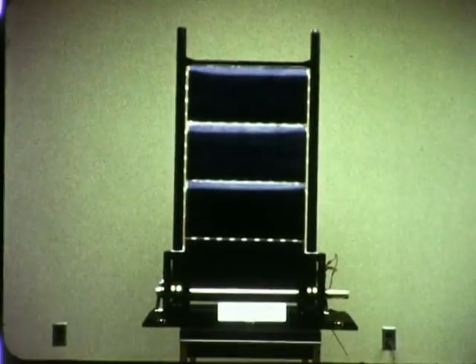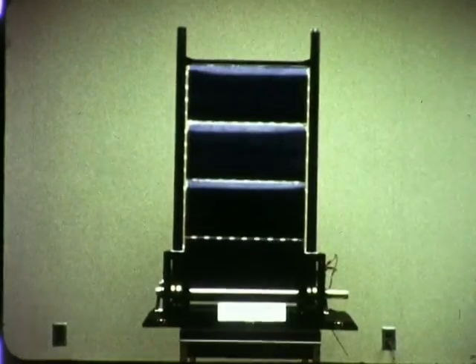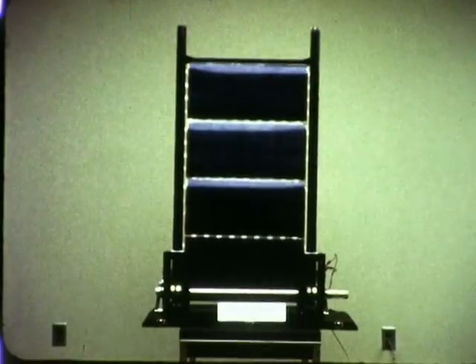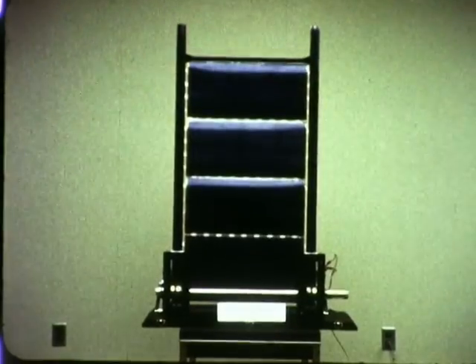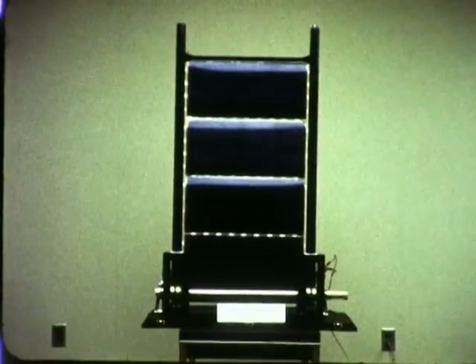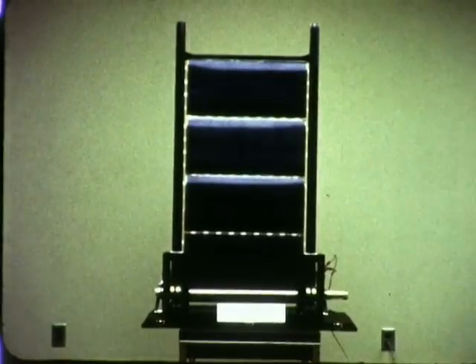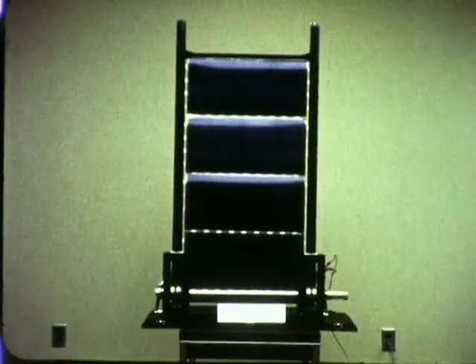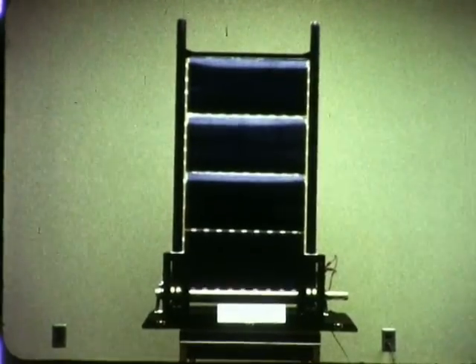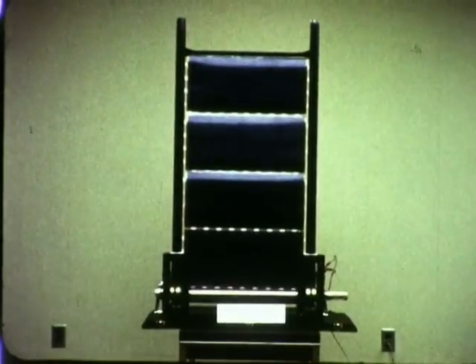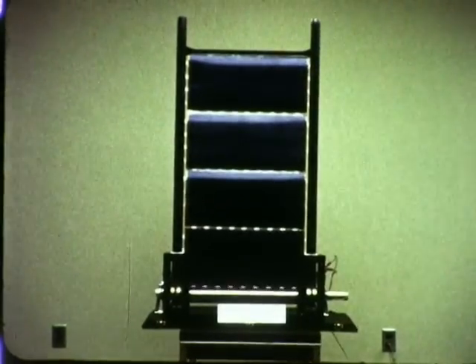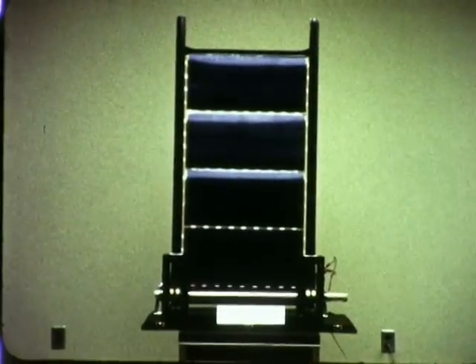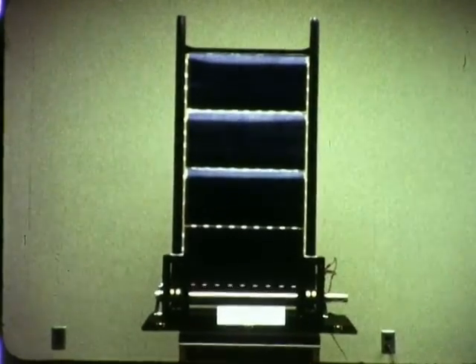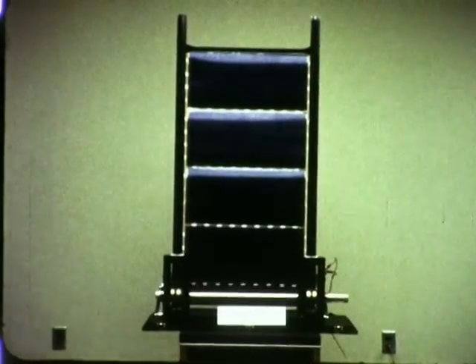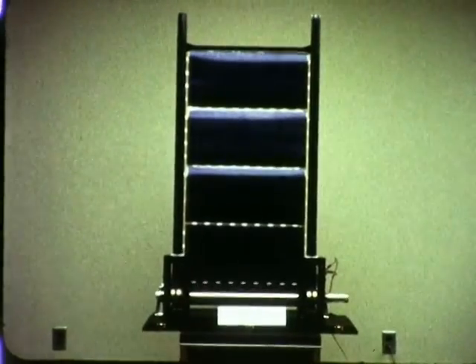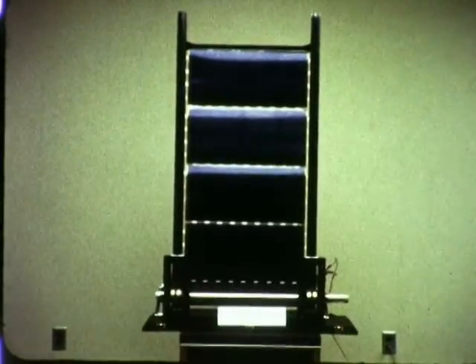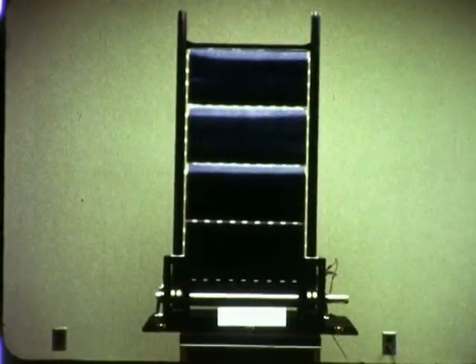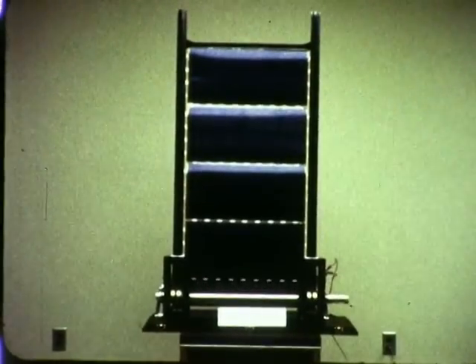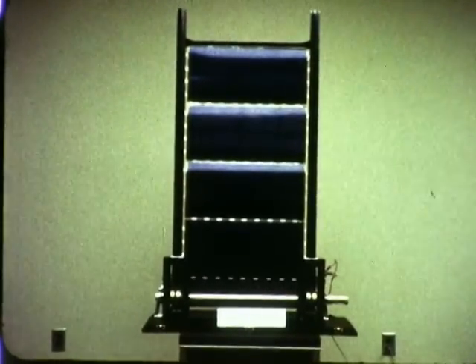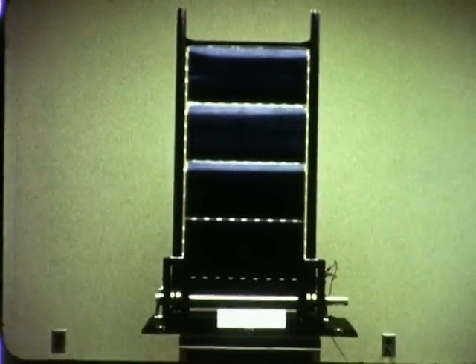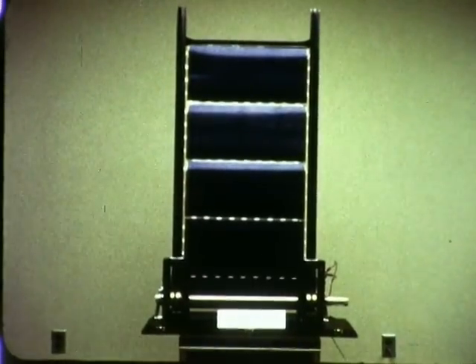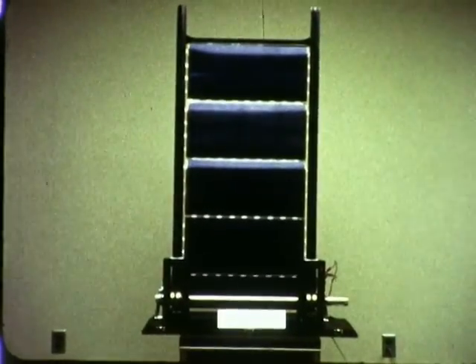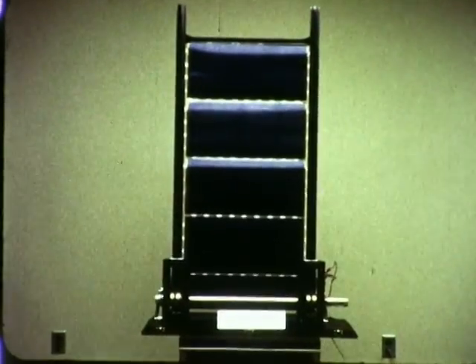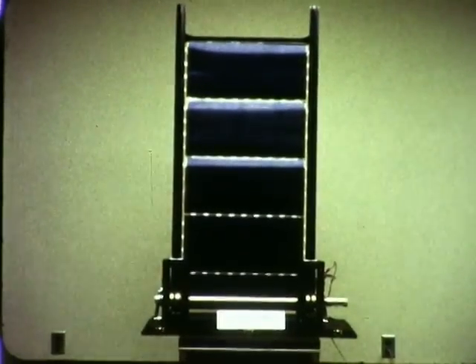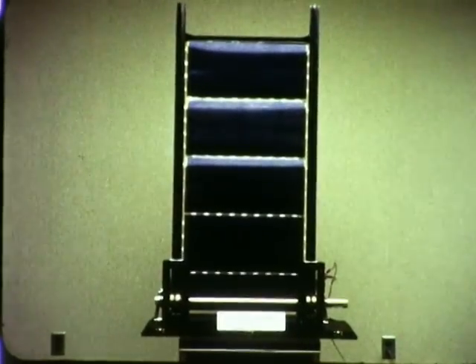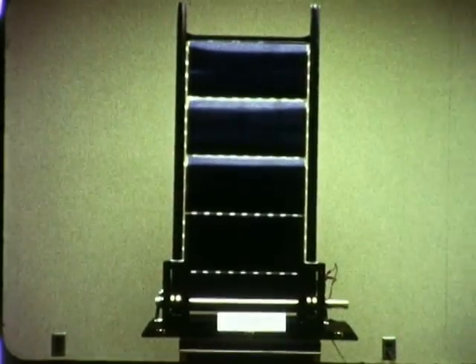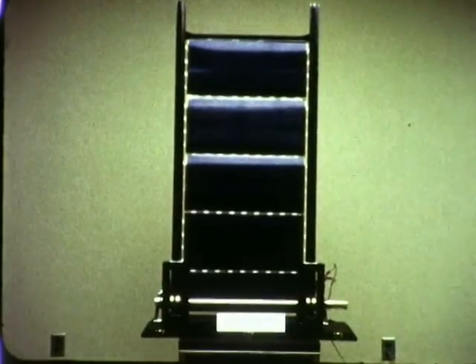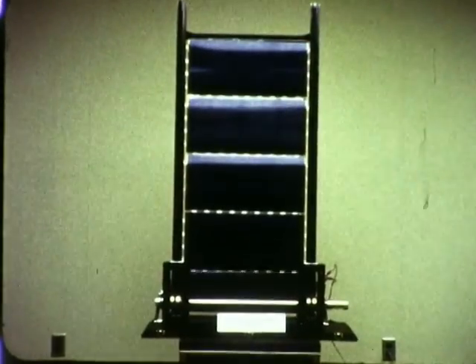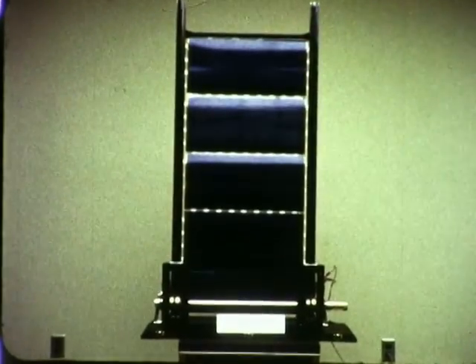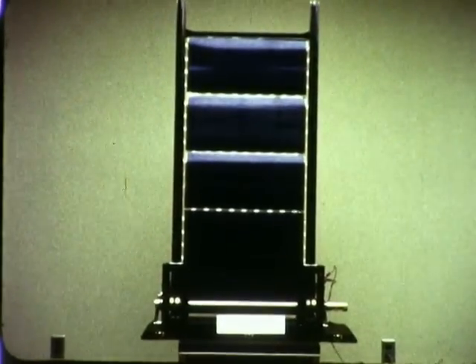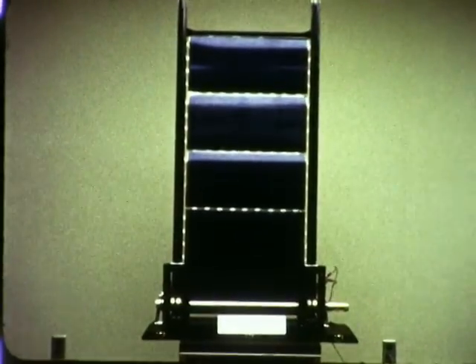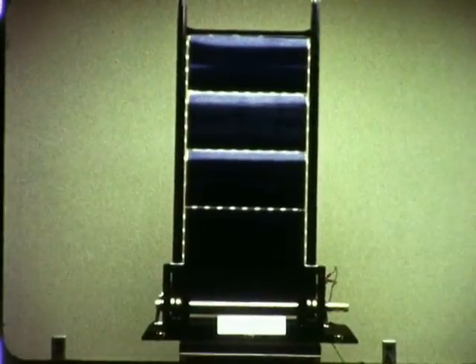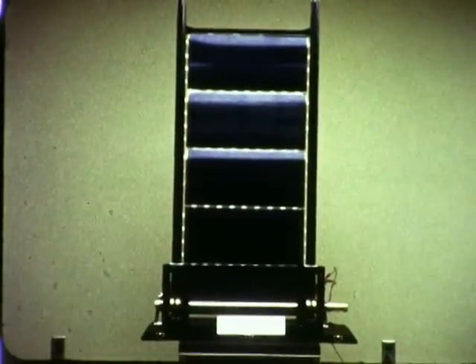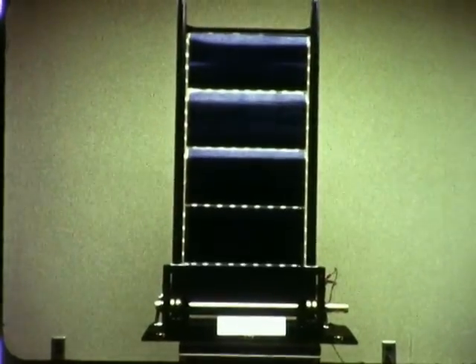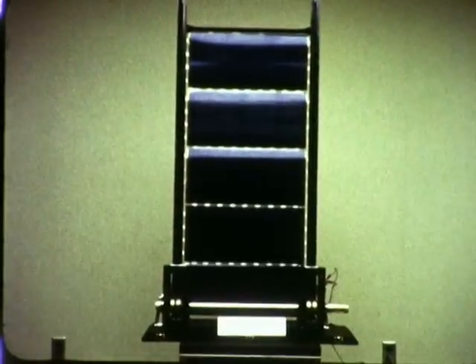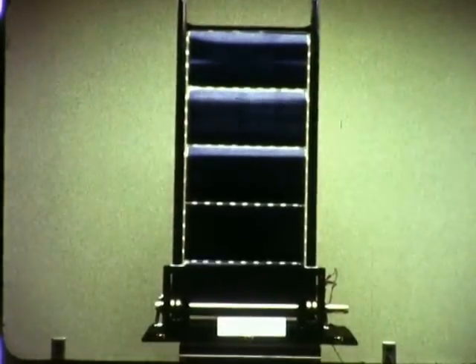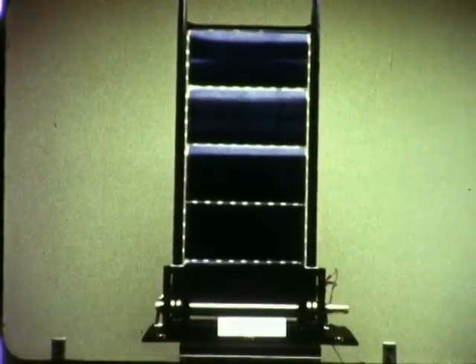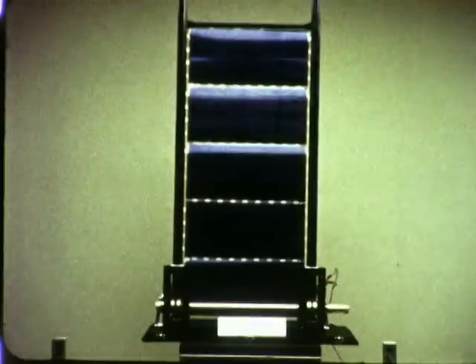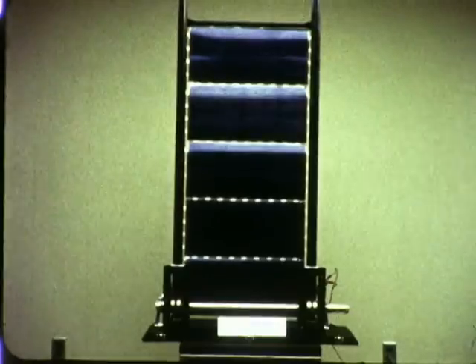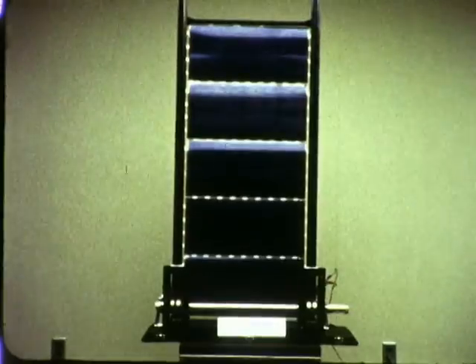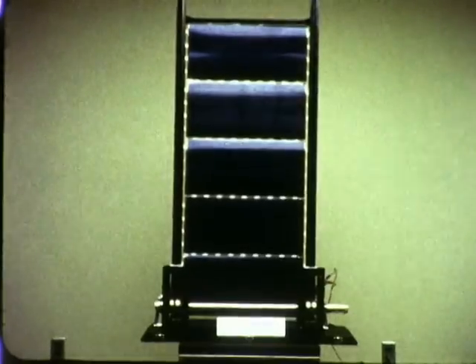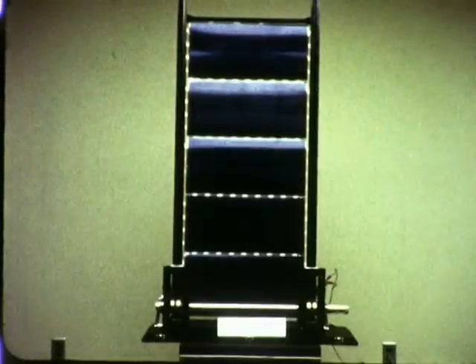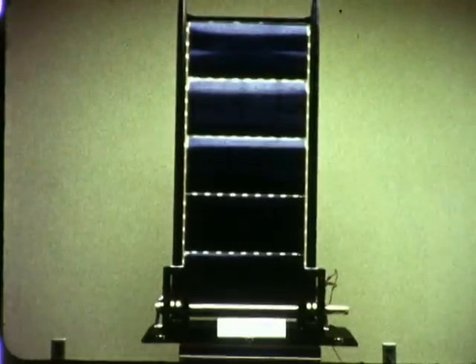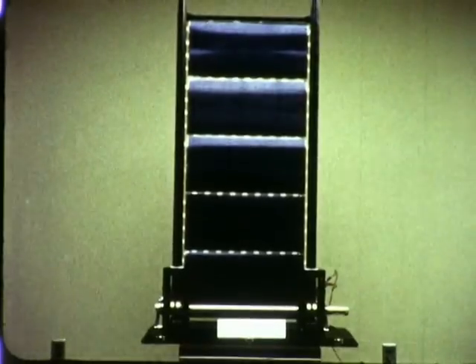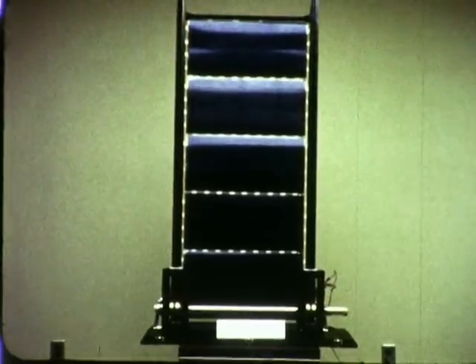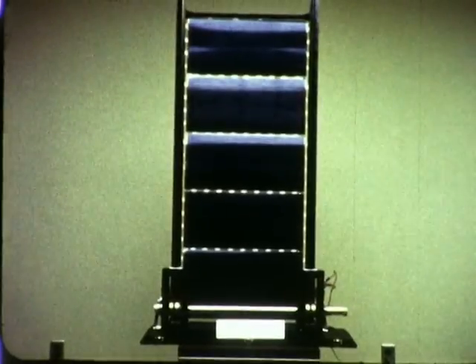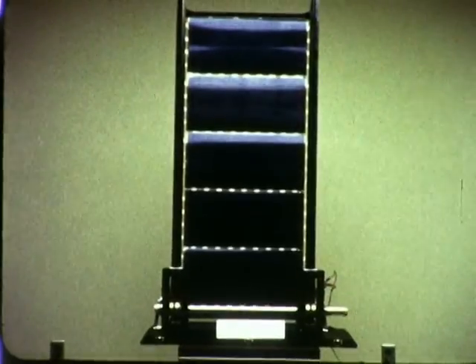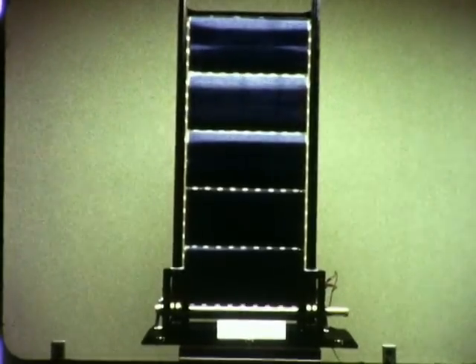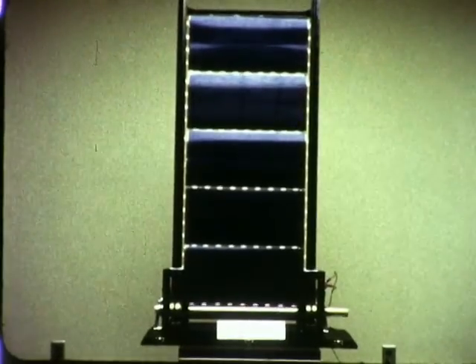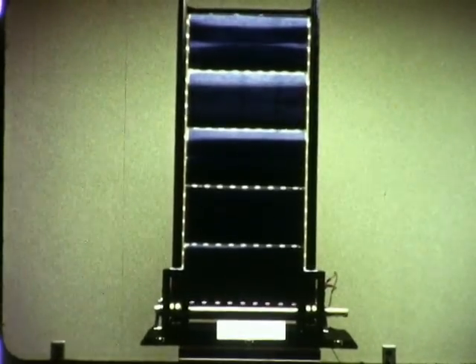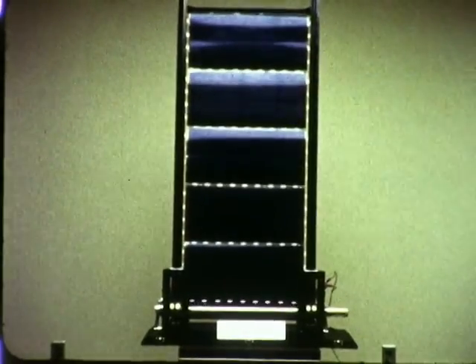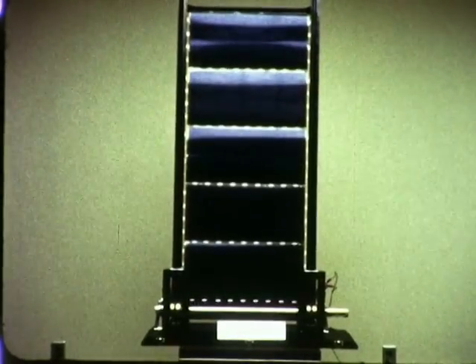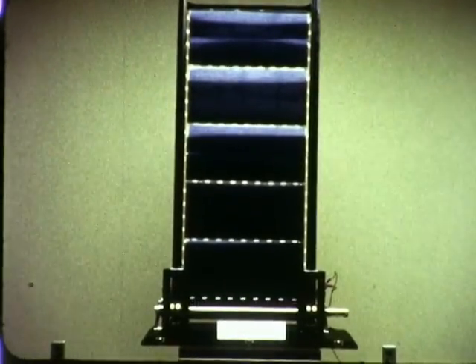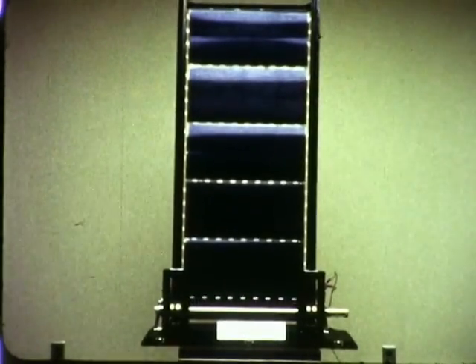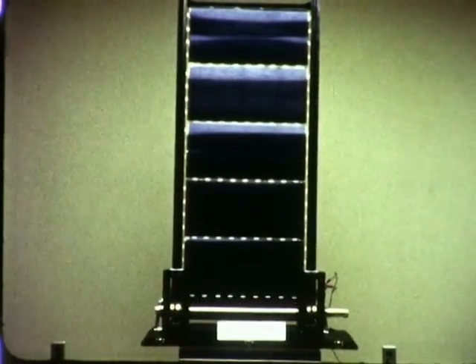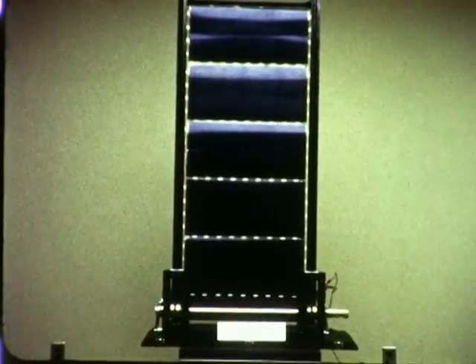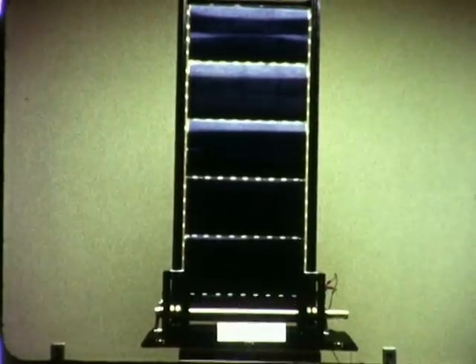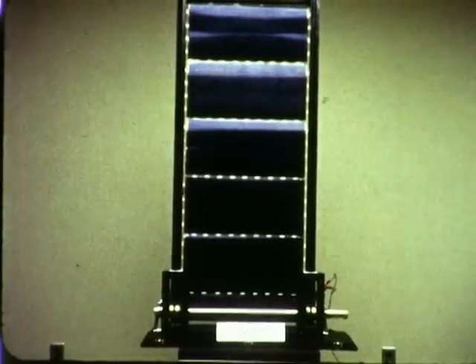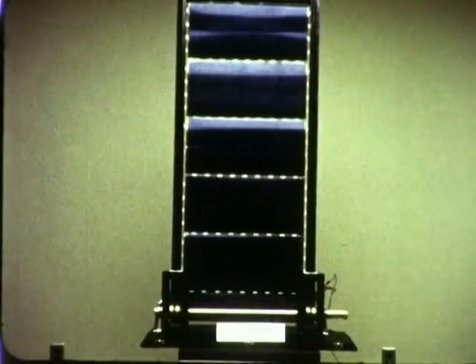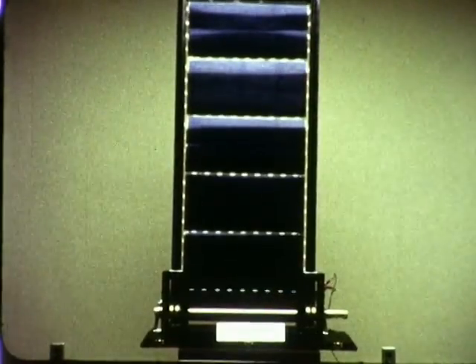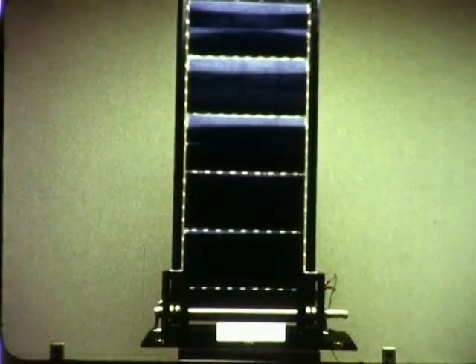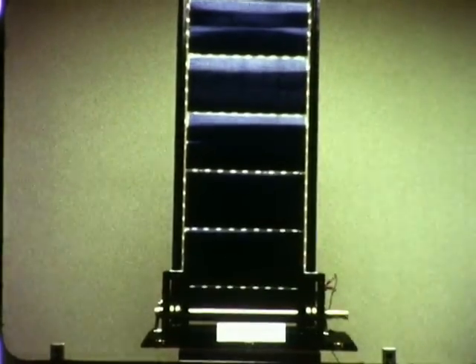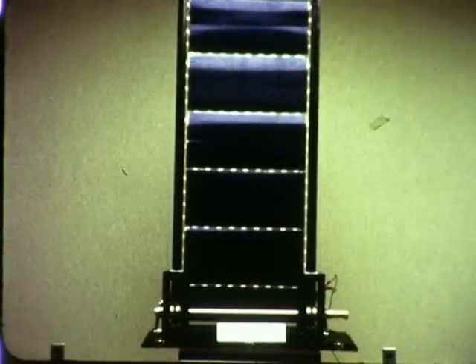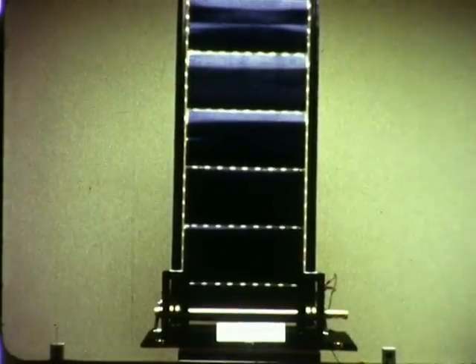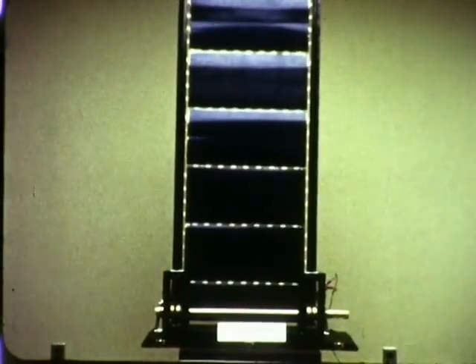A full-scale model of this array — seven and a half feet by forty-six feet — is now in fabrication for JPL.